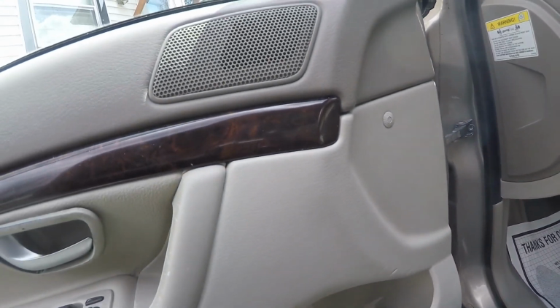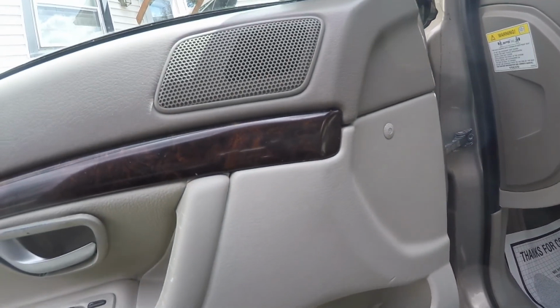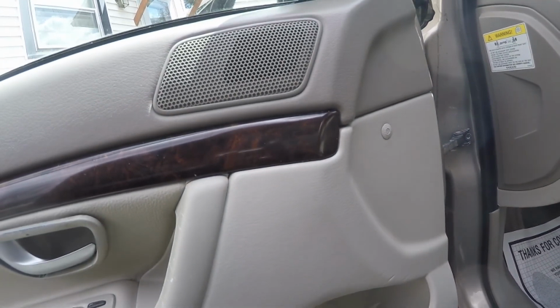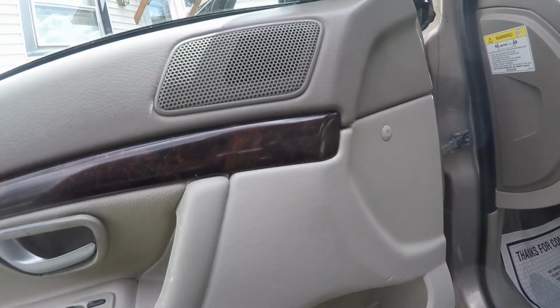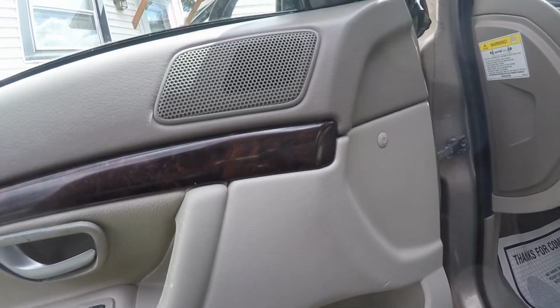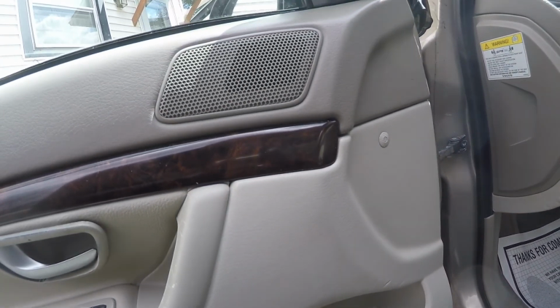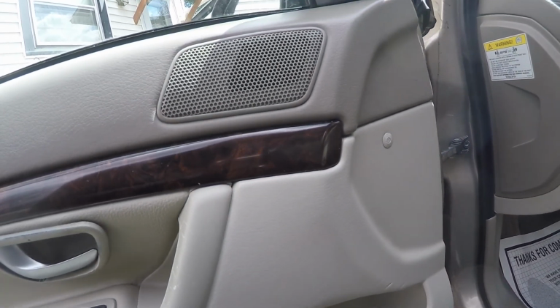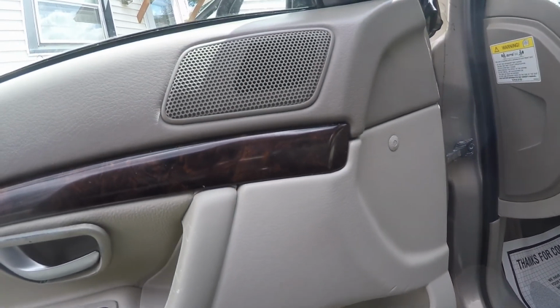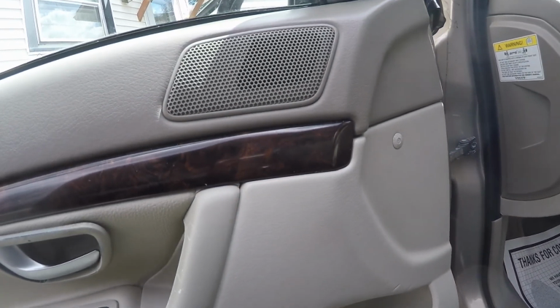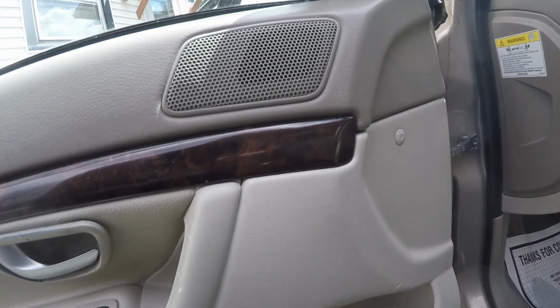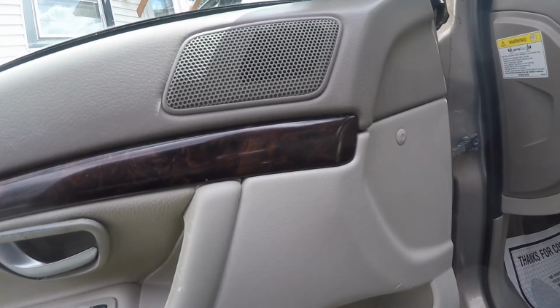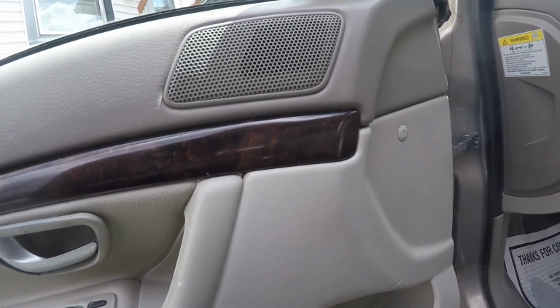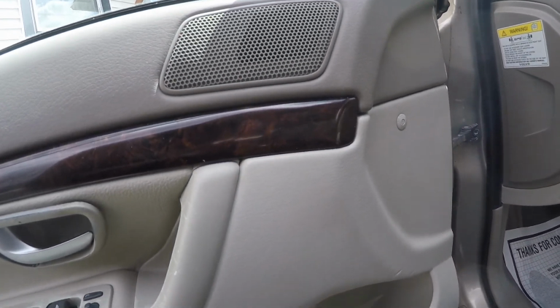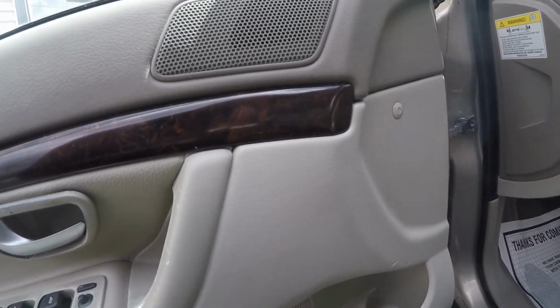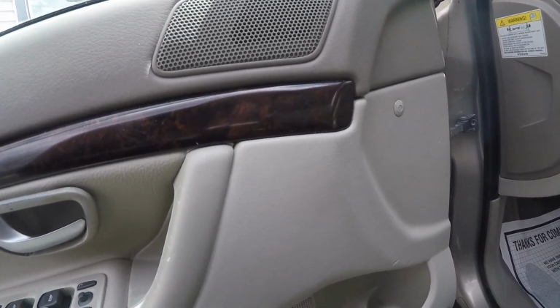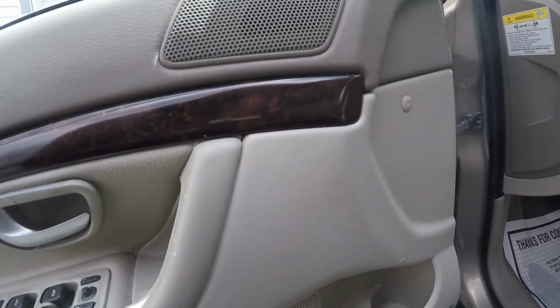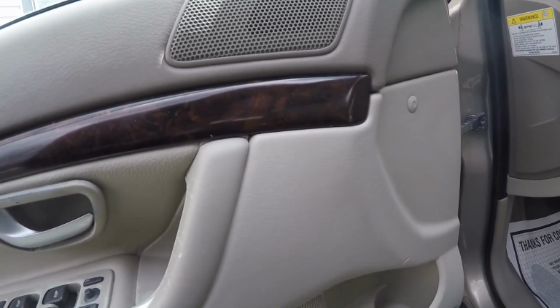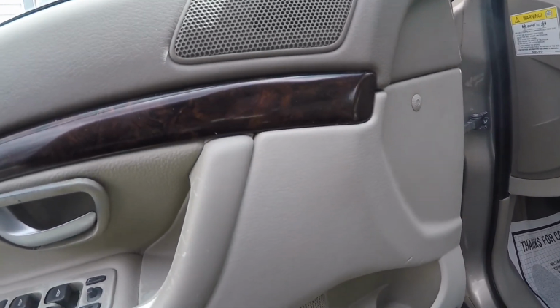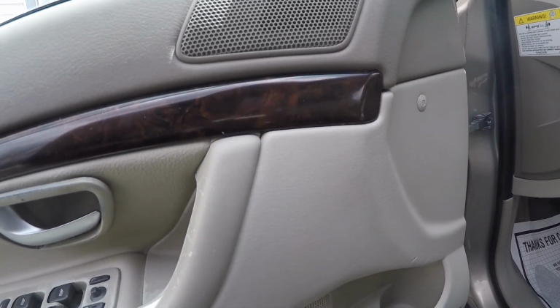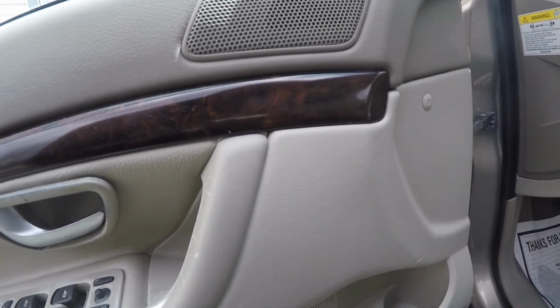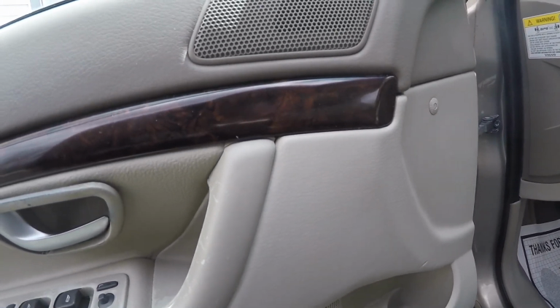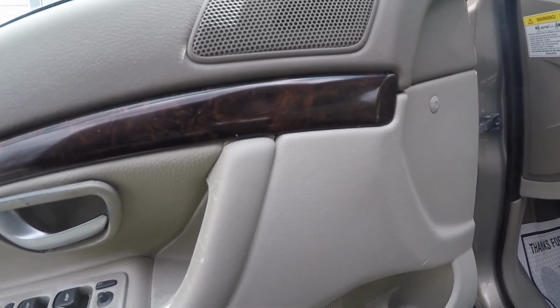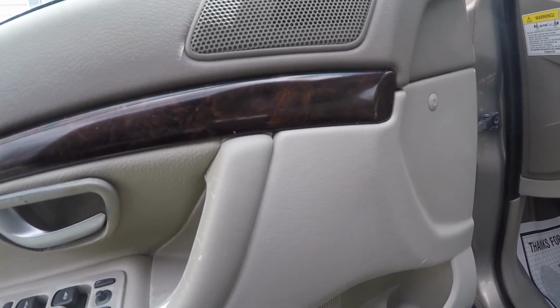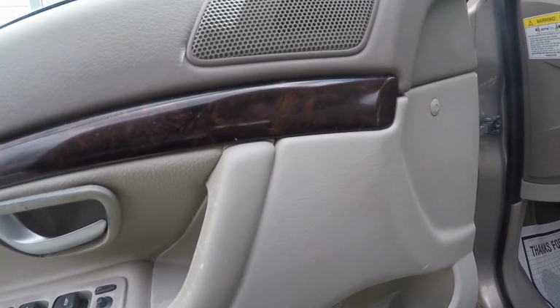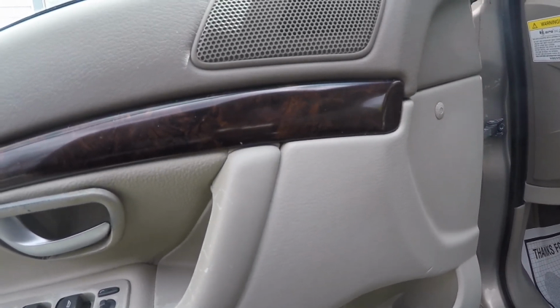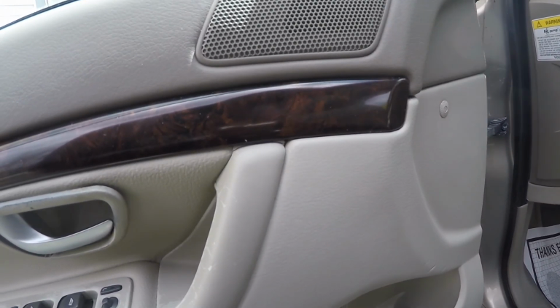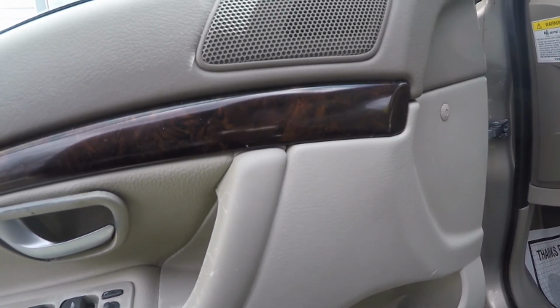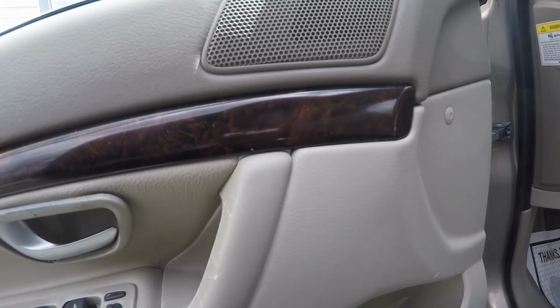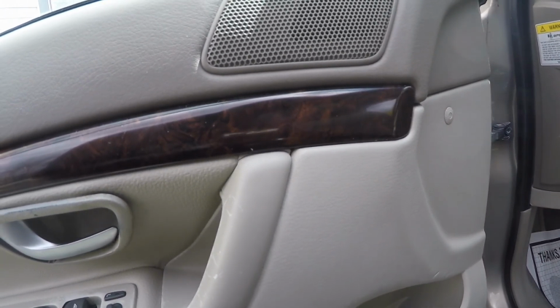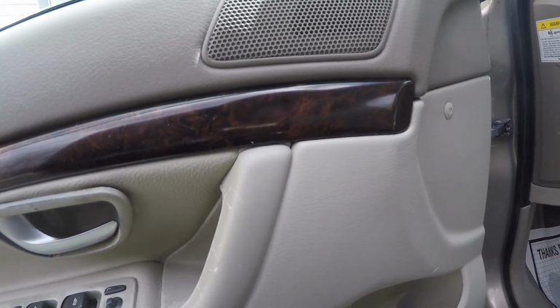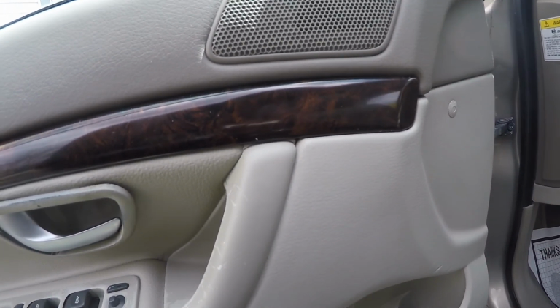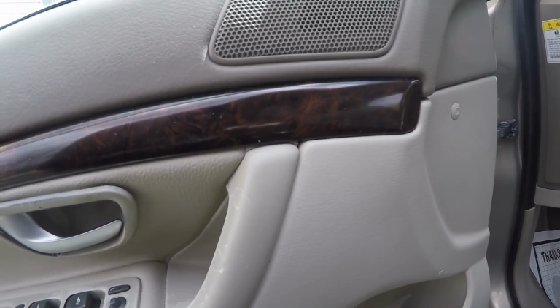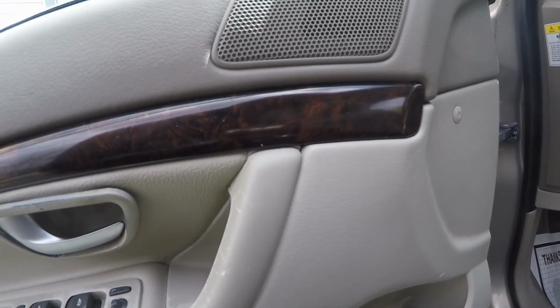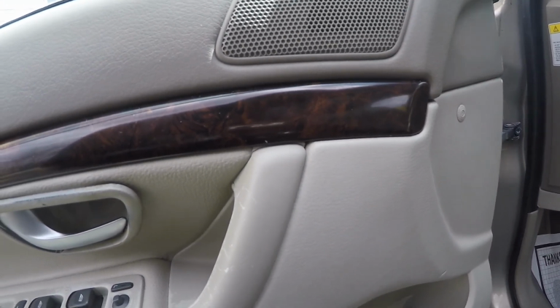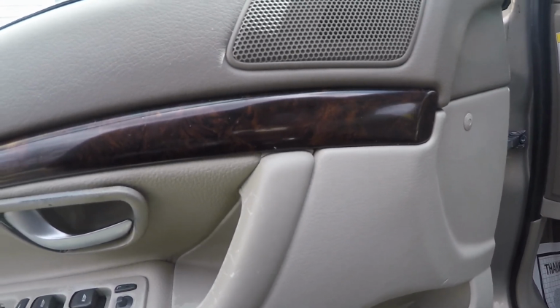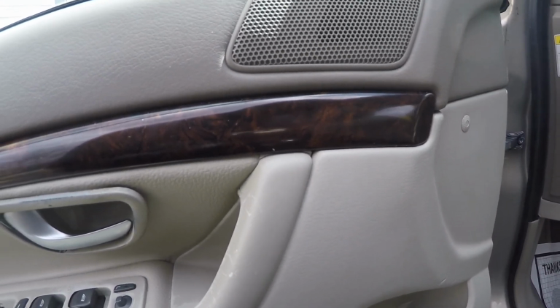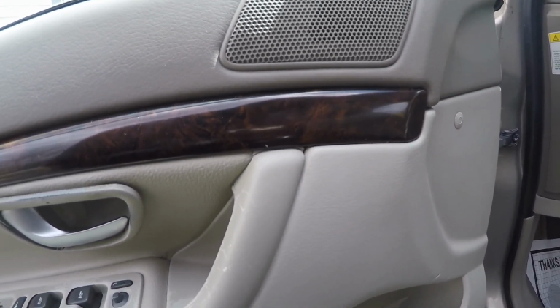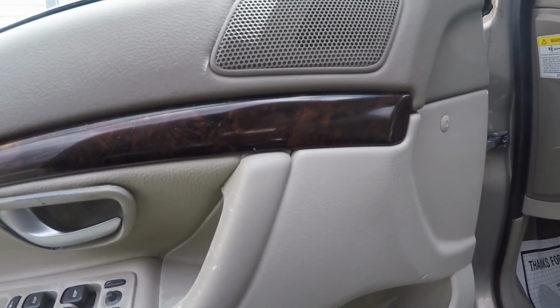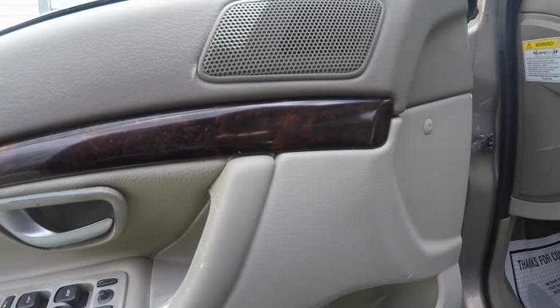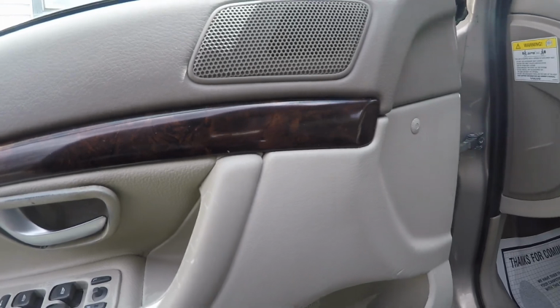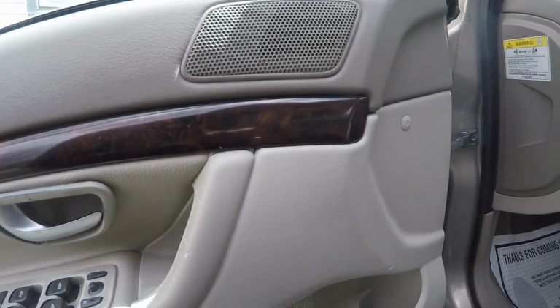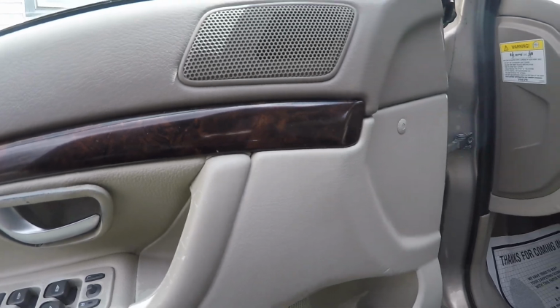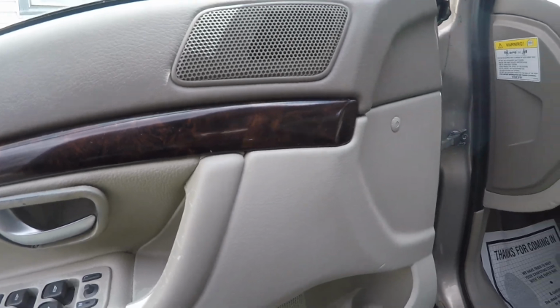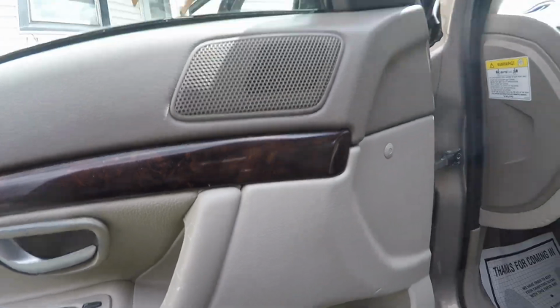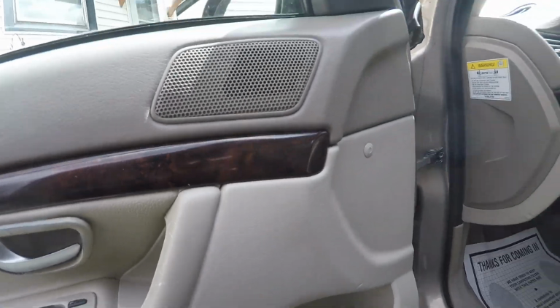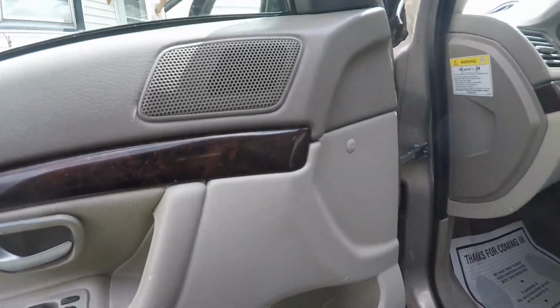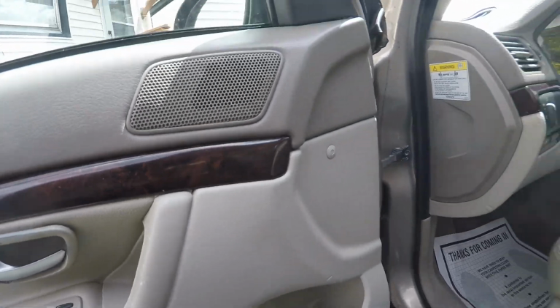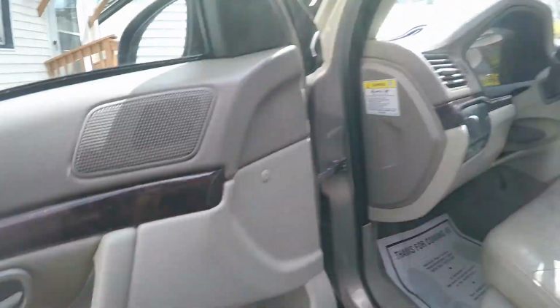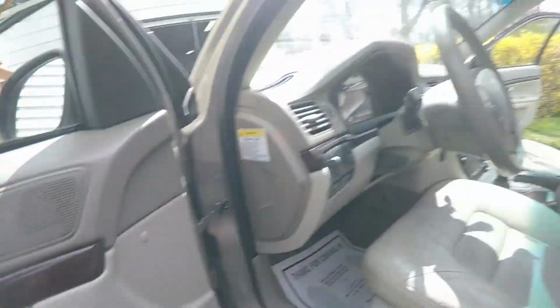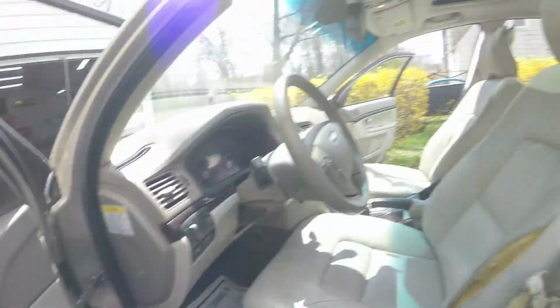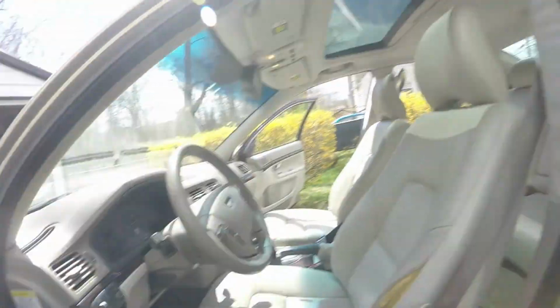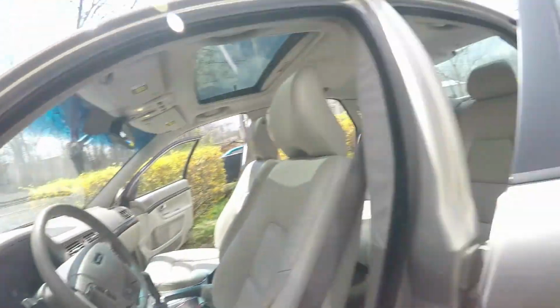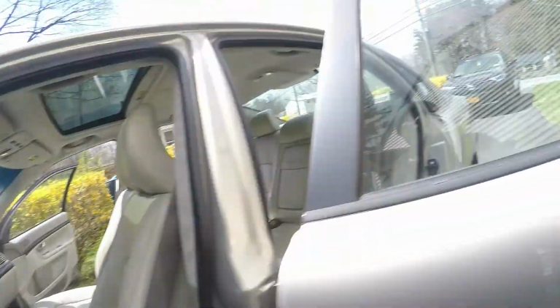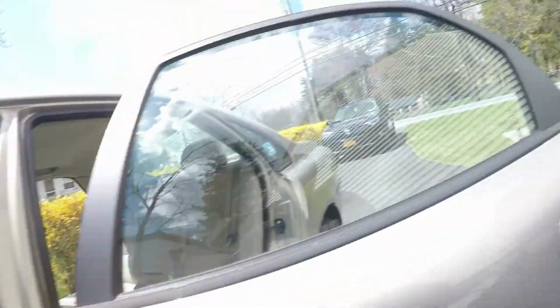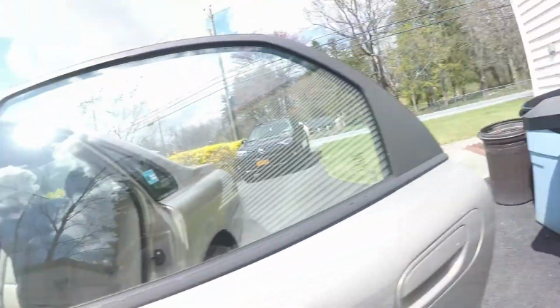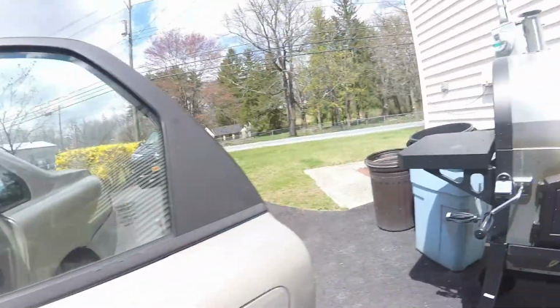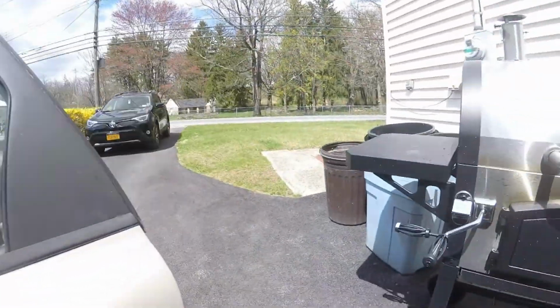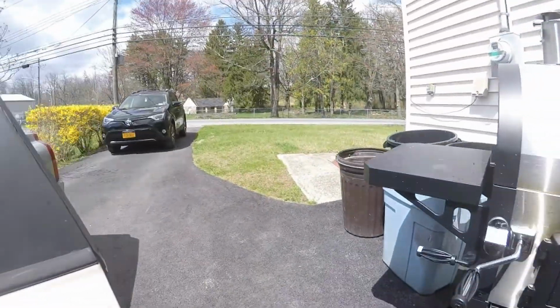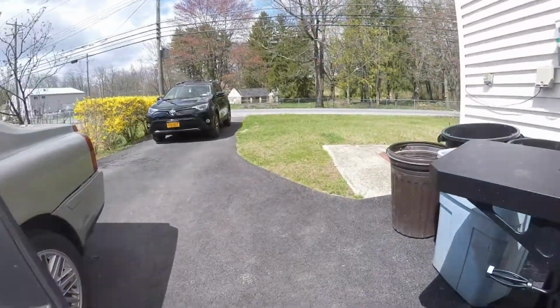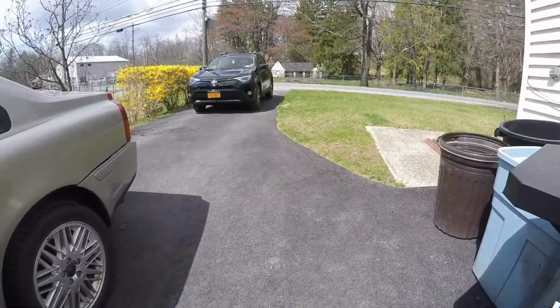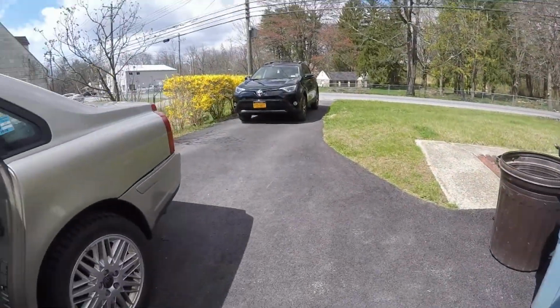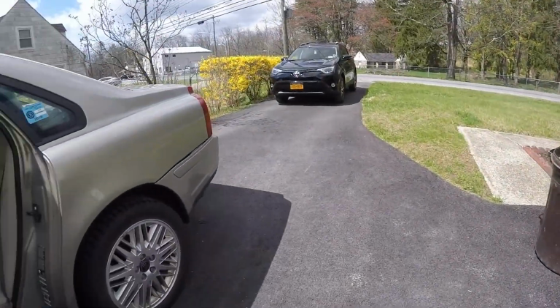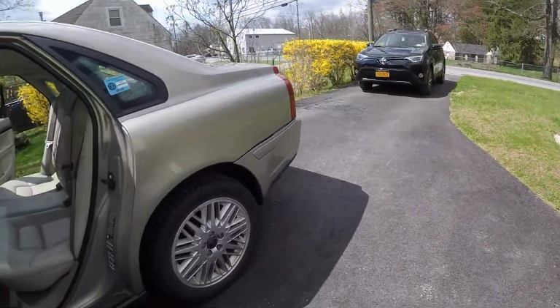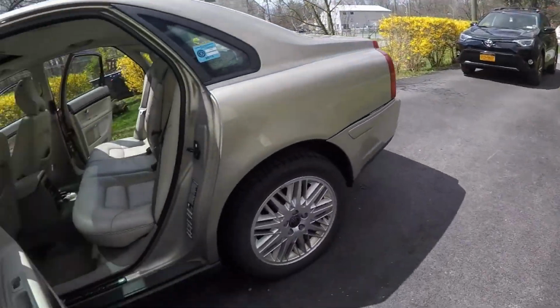The vehicle smells a lot better. The customer would be really happy with what we achieved on this one. Let's go around to the back and take a look.